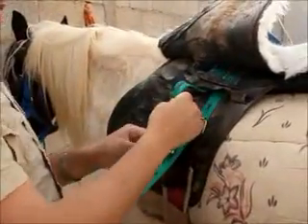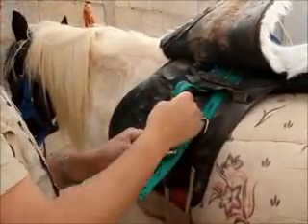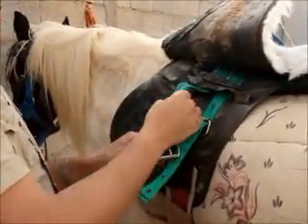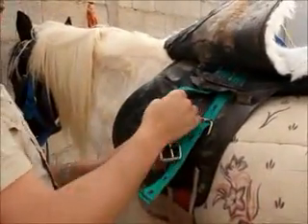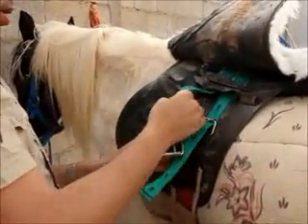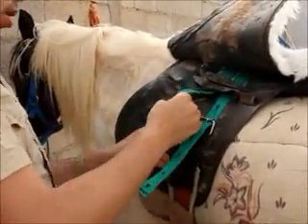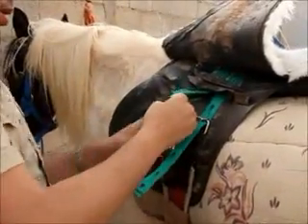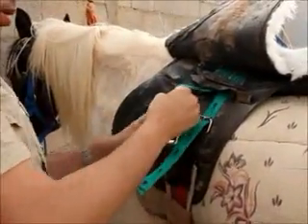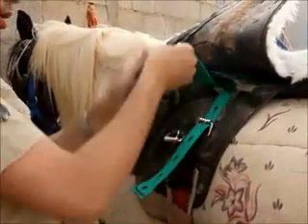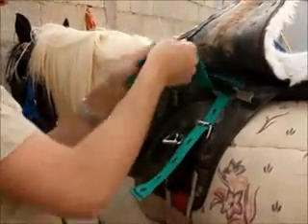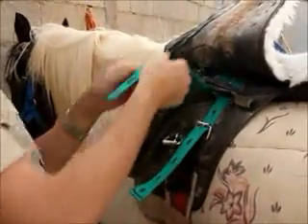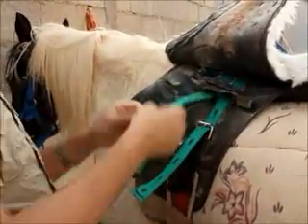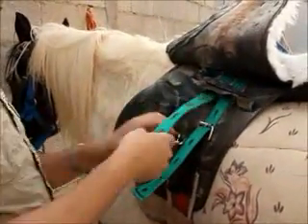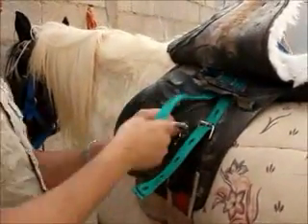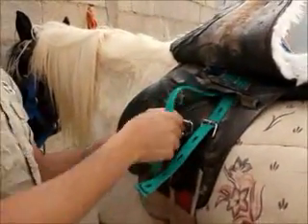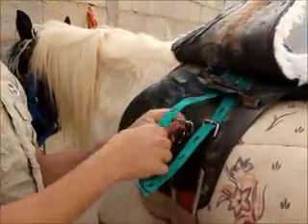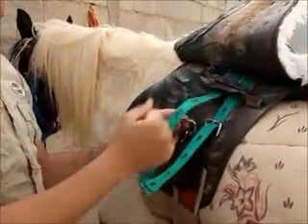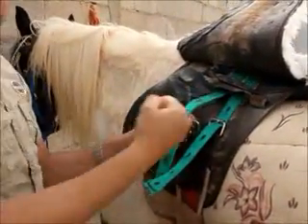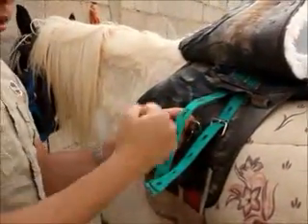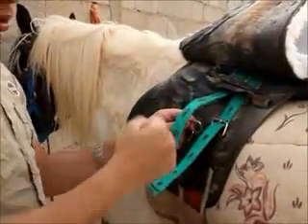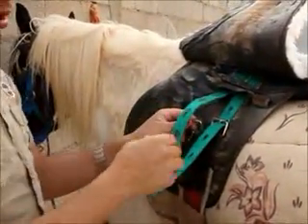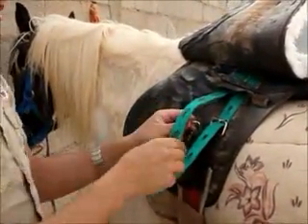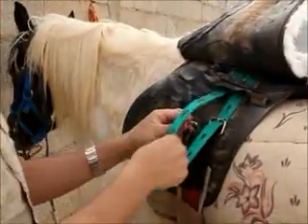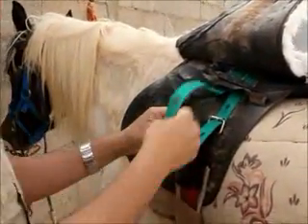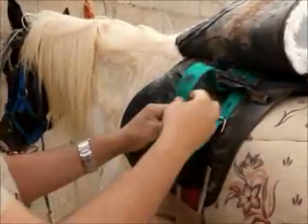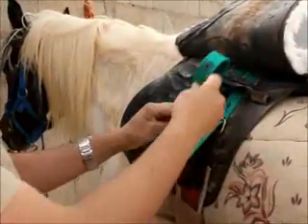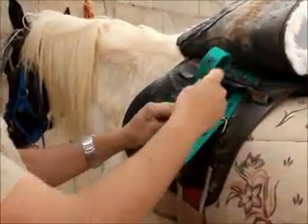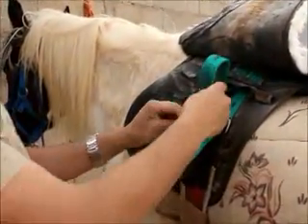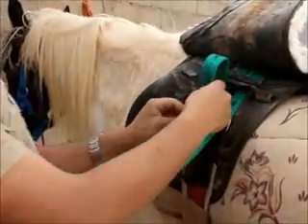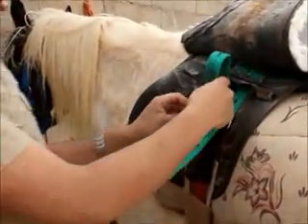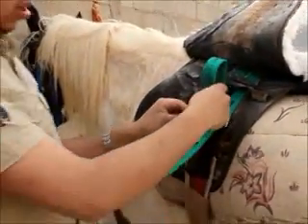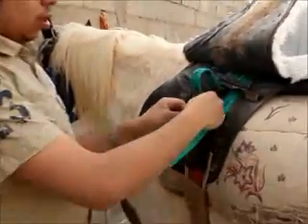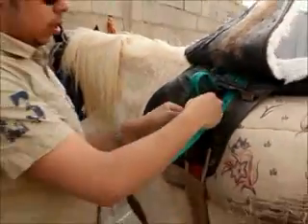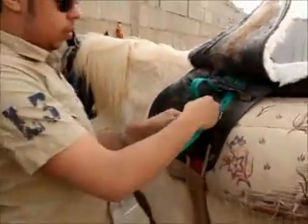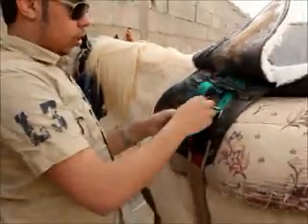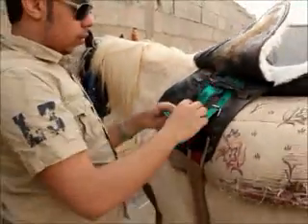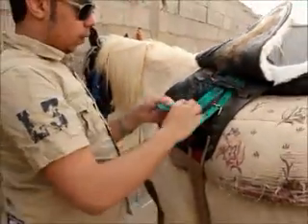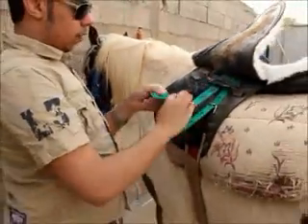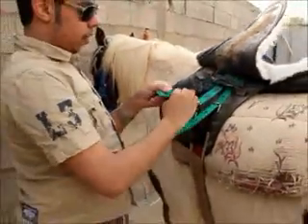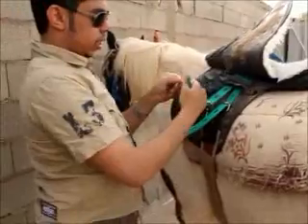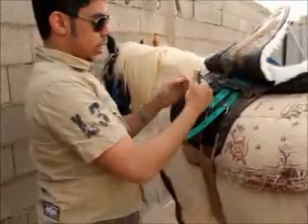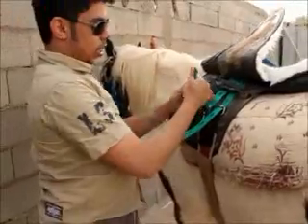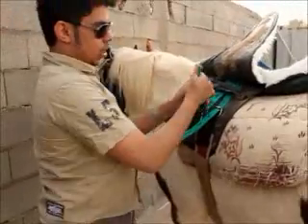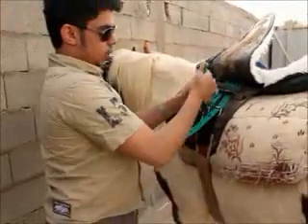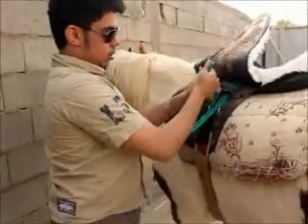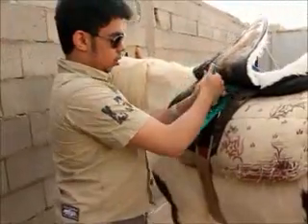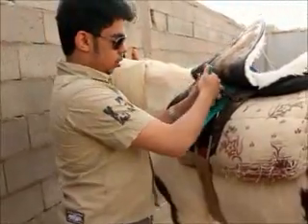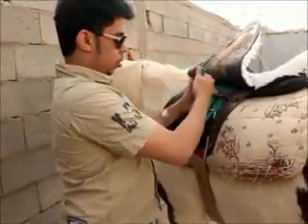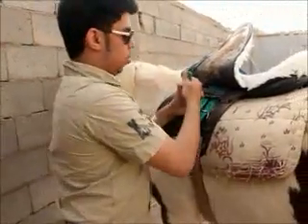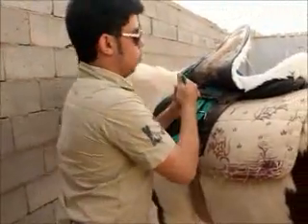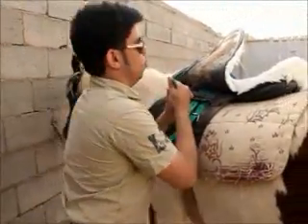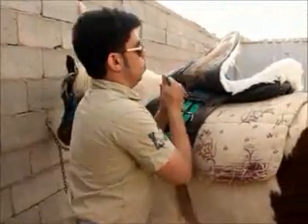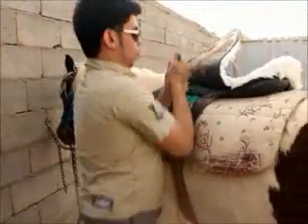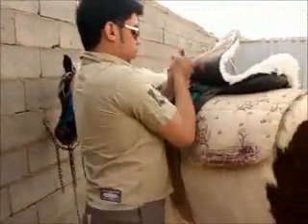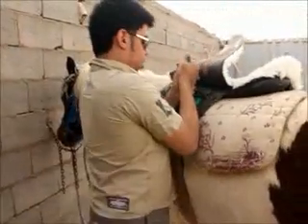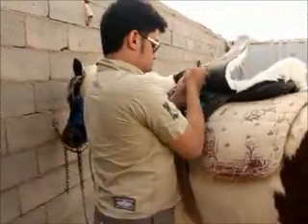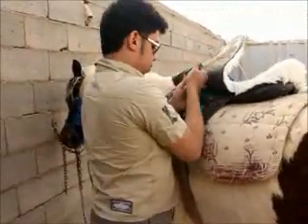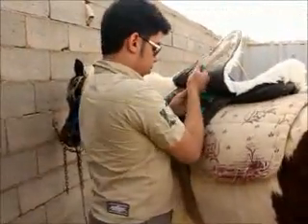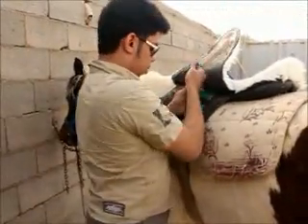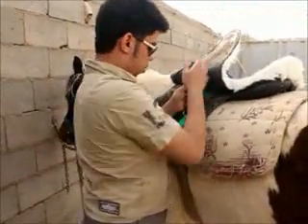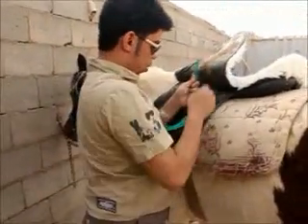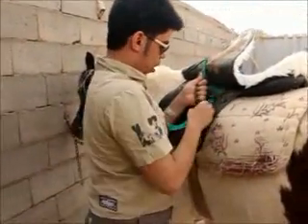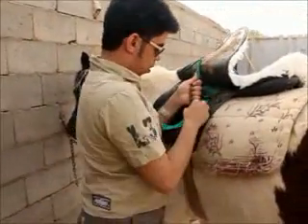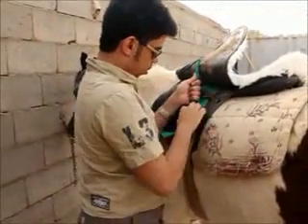You must put it very hard so it will not come out.